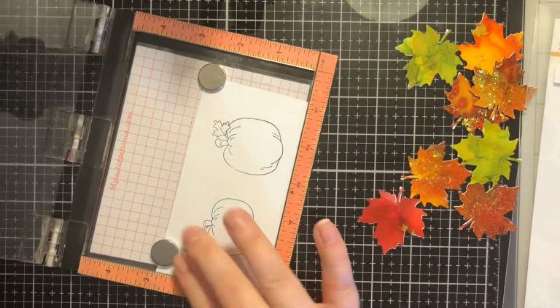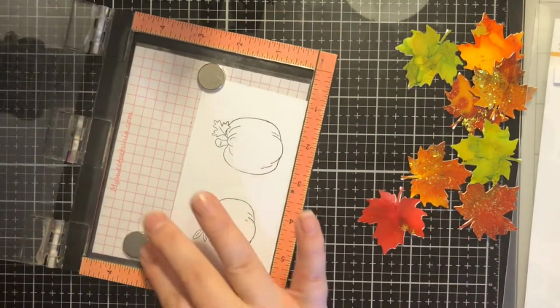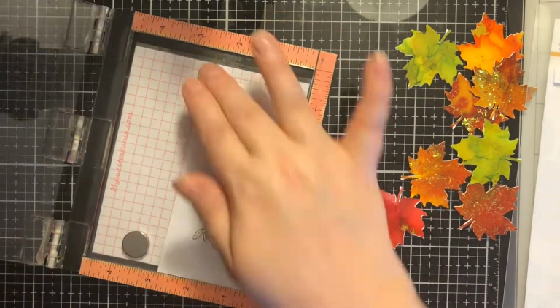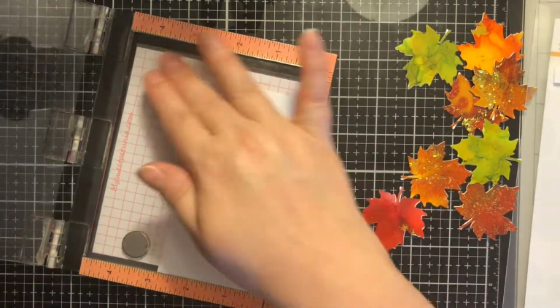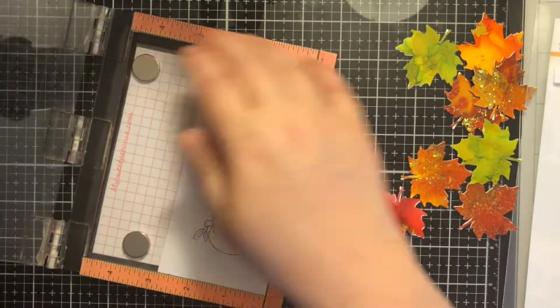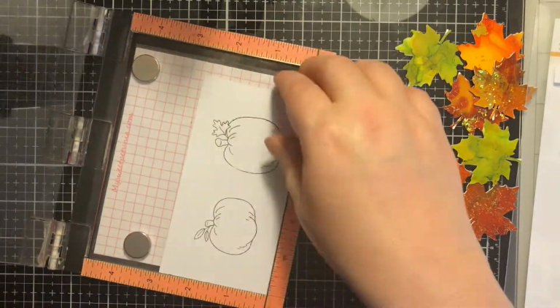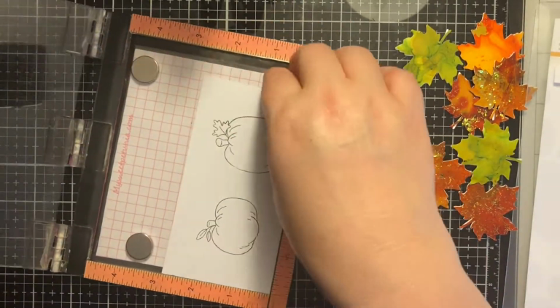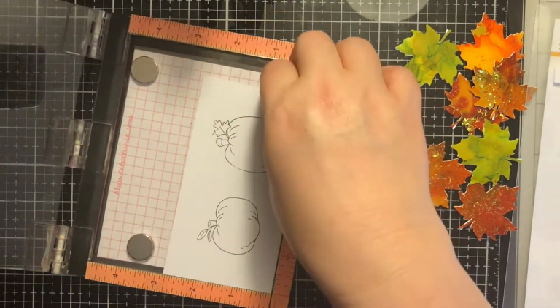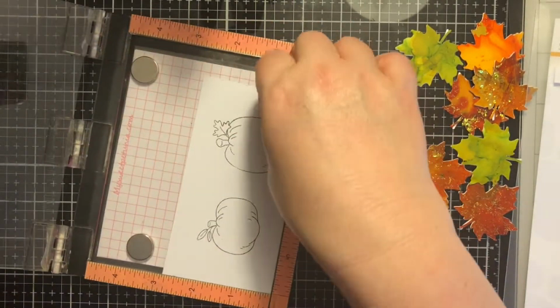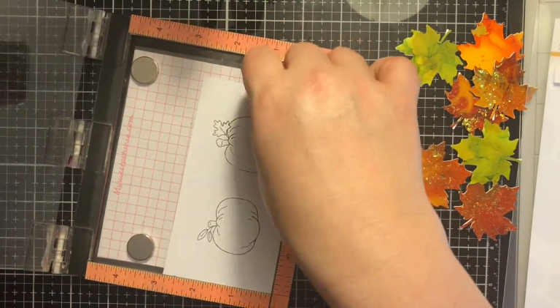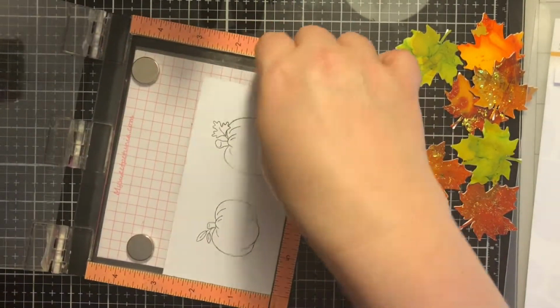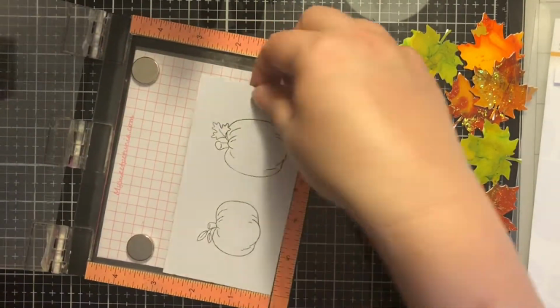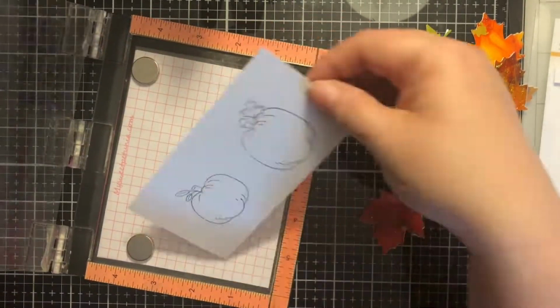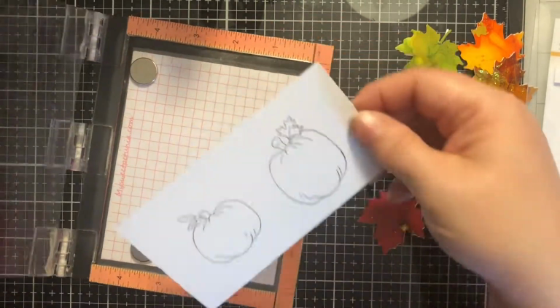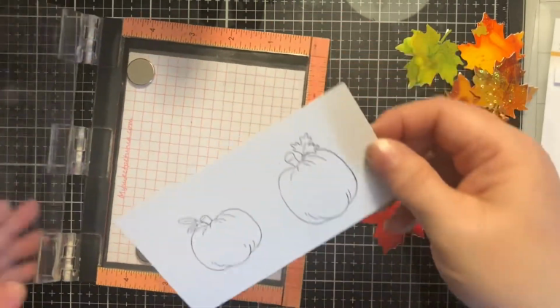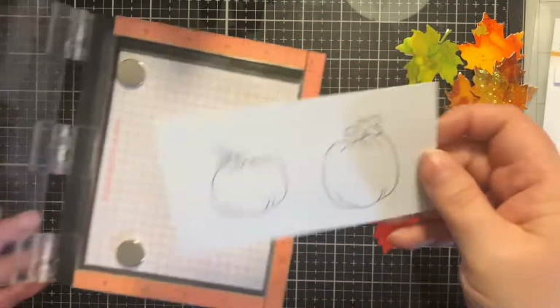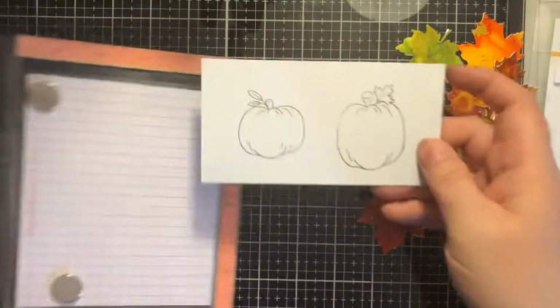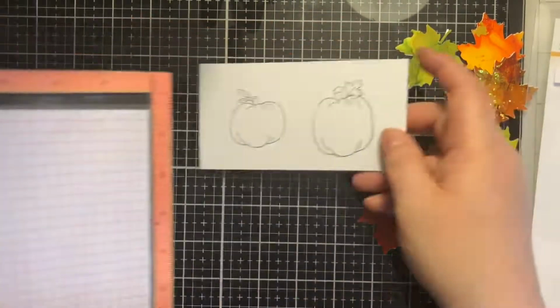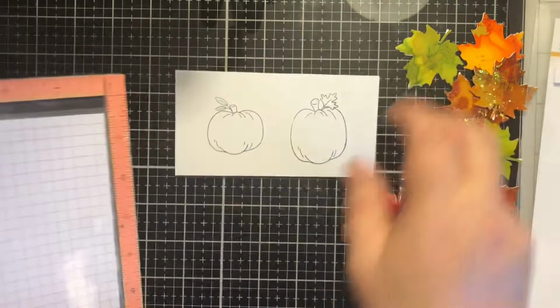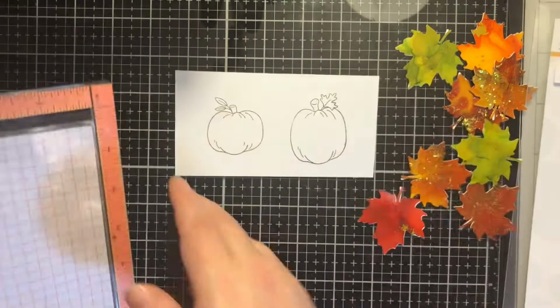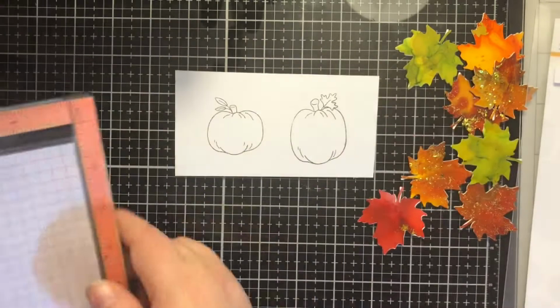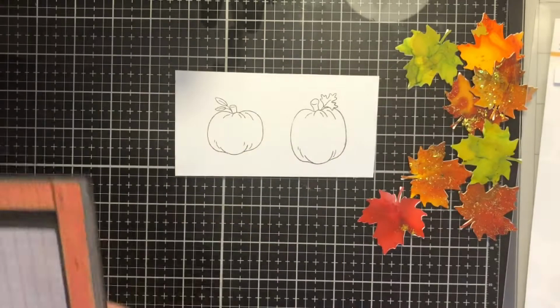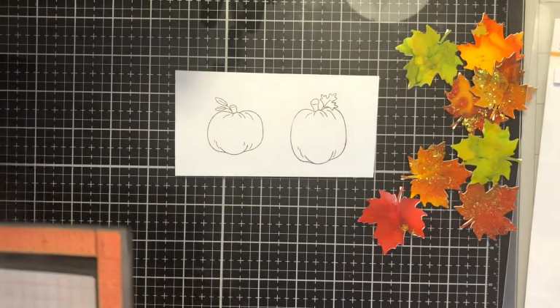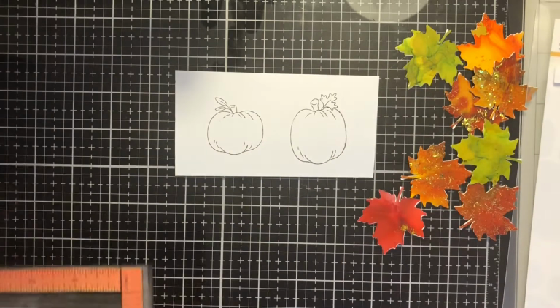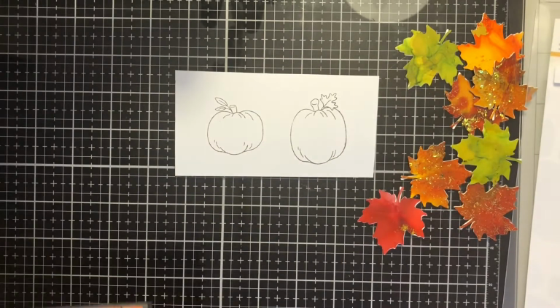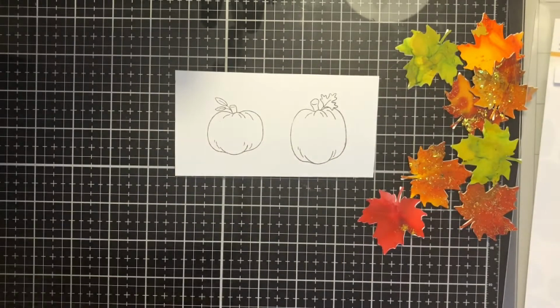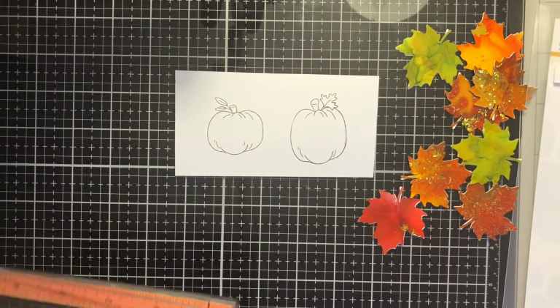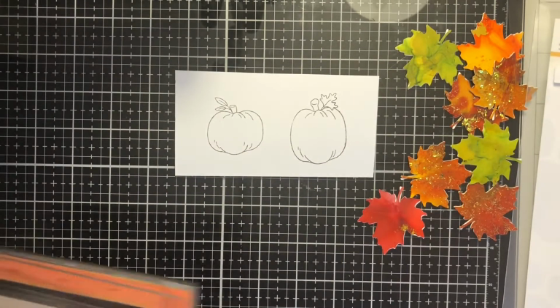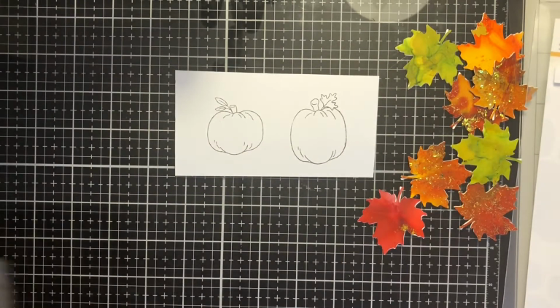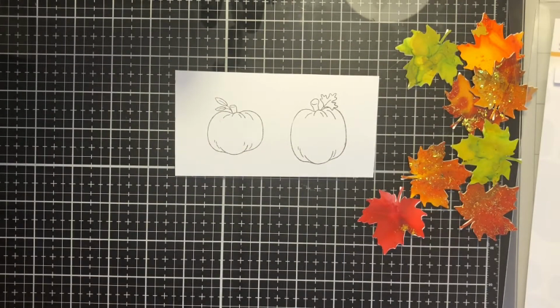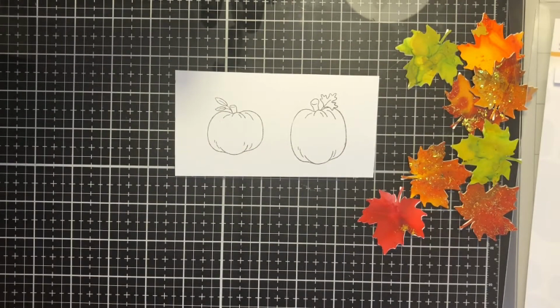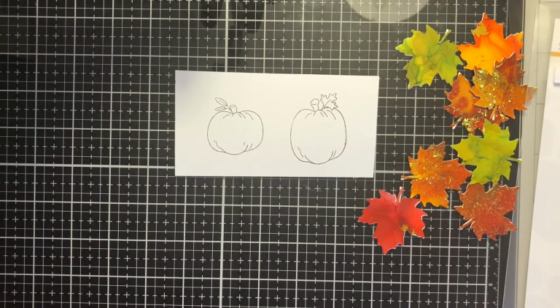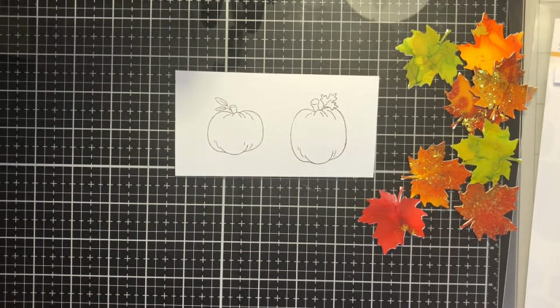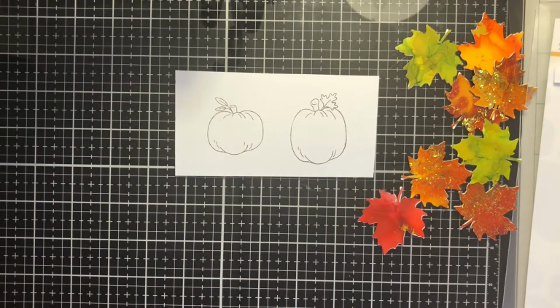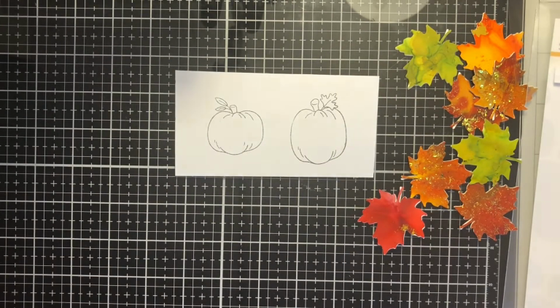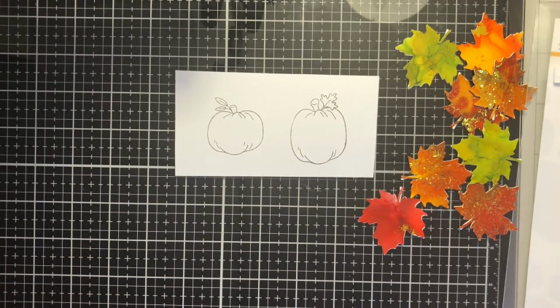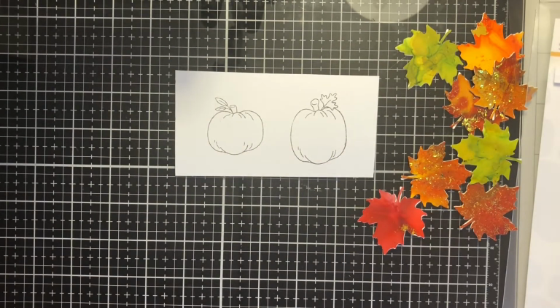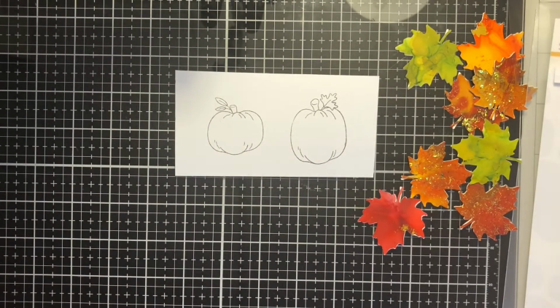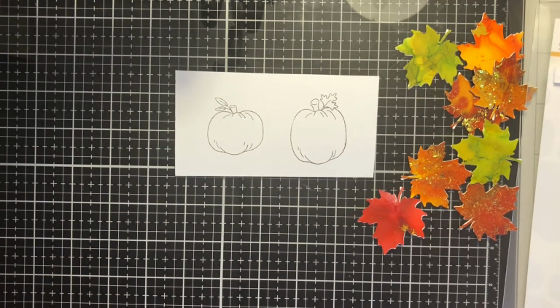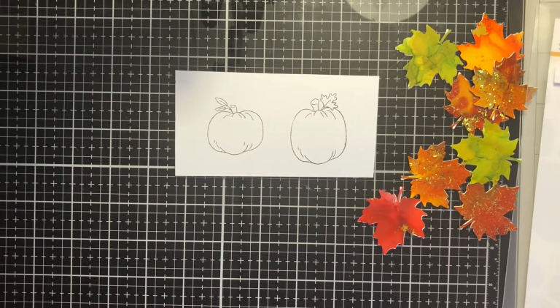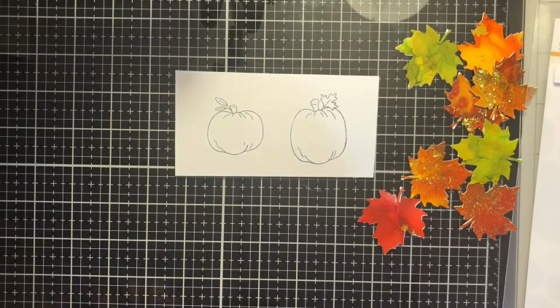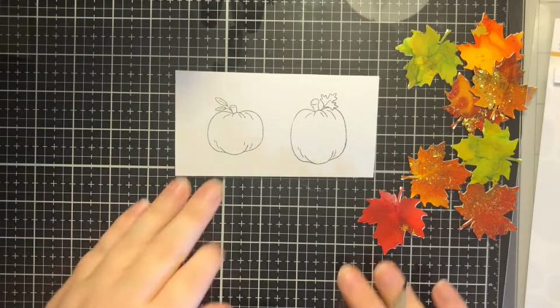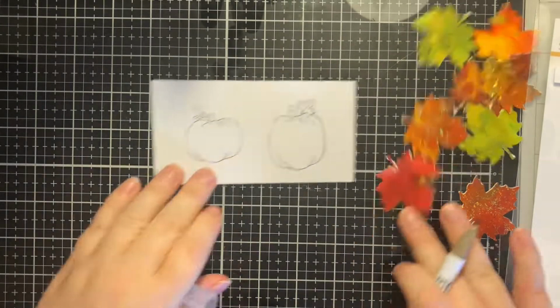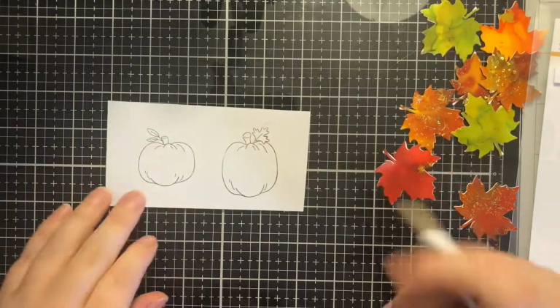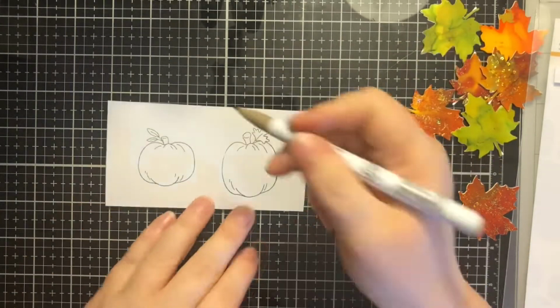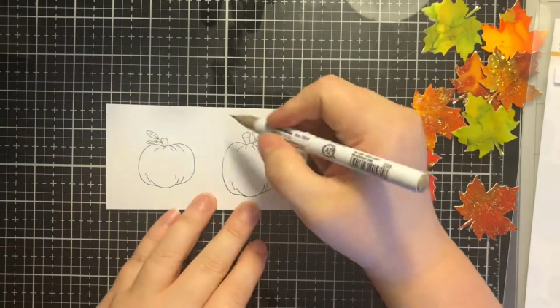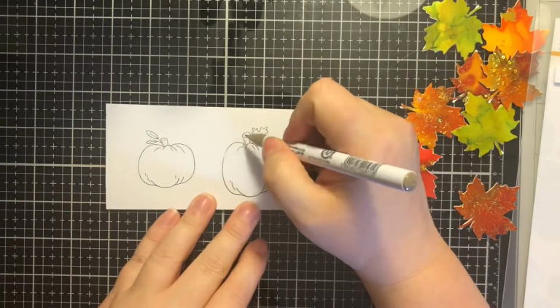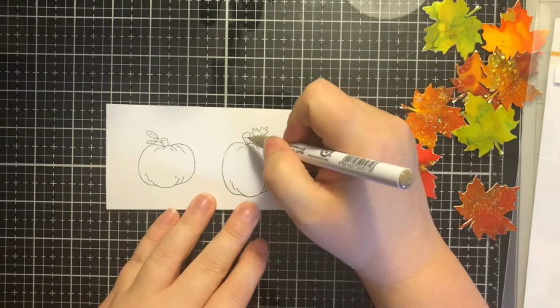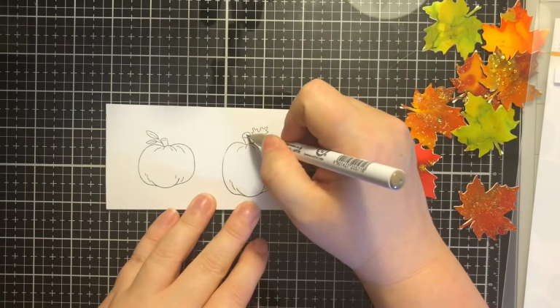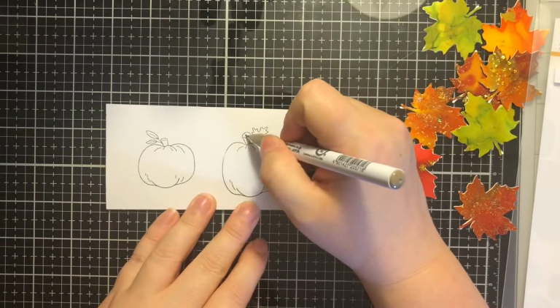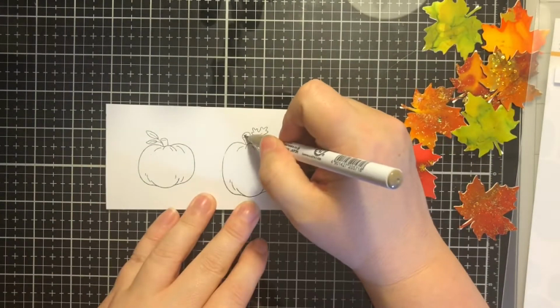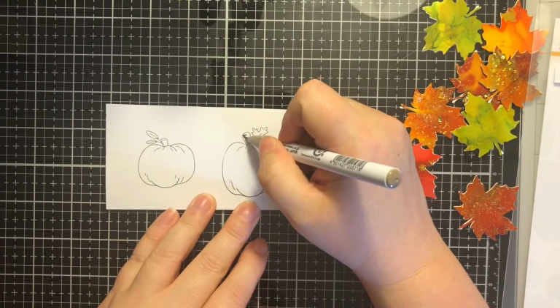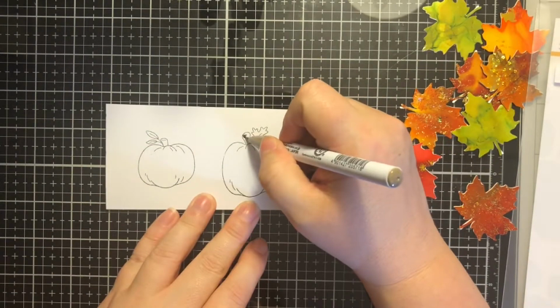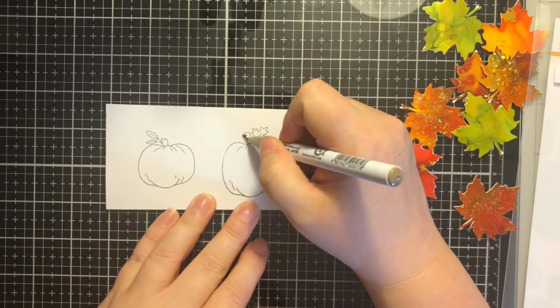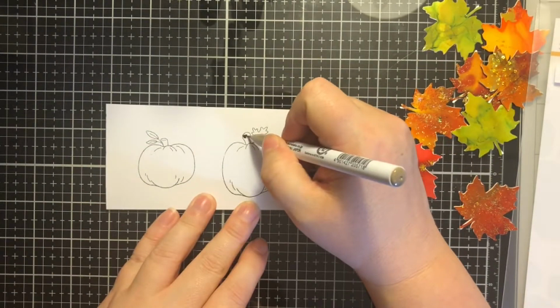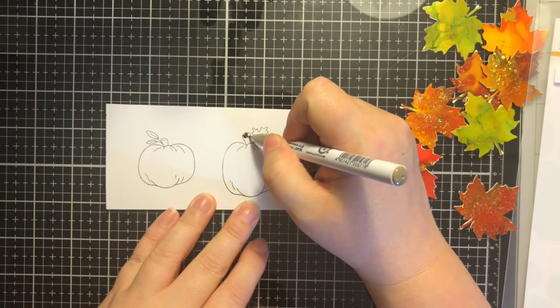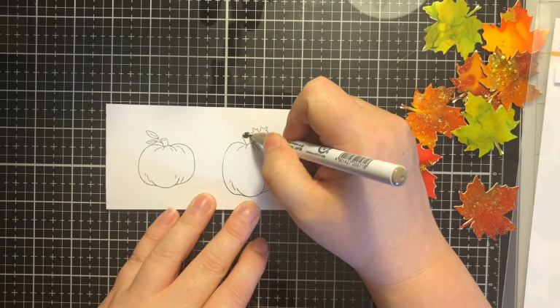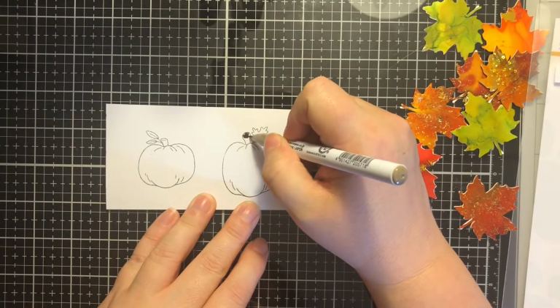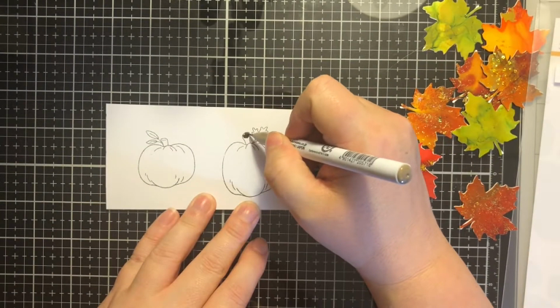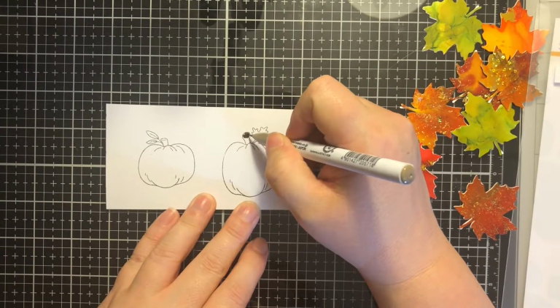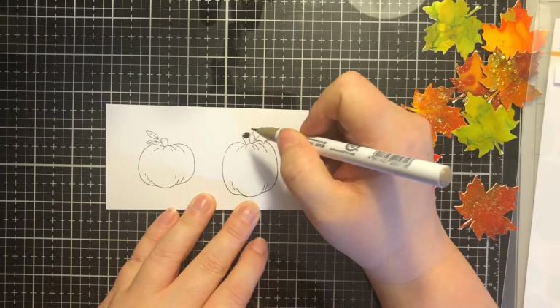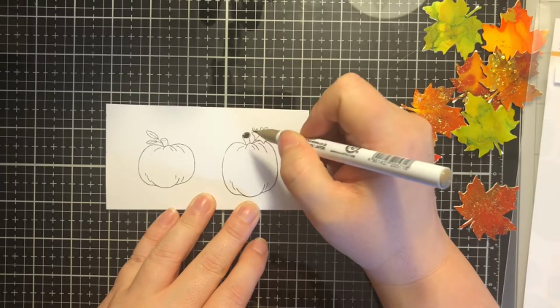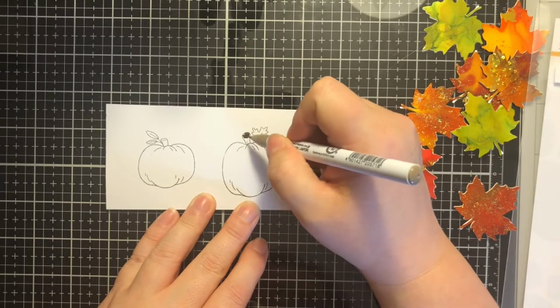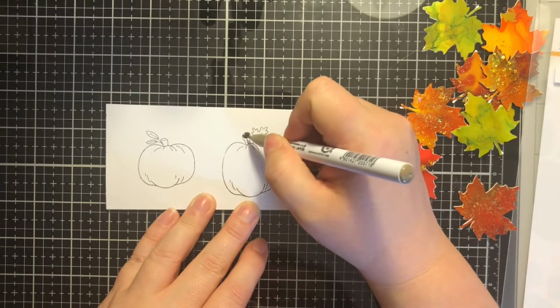So then I am going to use my Zig Clean Color Real Brush markers and color these pumpkins really quickly. And while I'm doing that, I want to tell you about this hop.